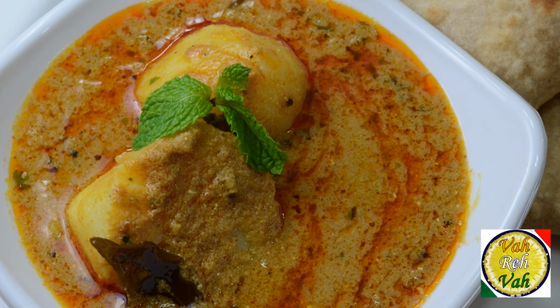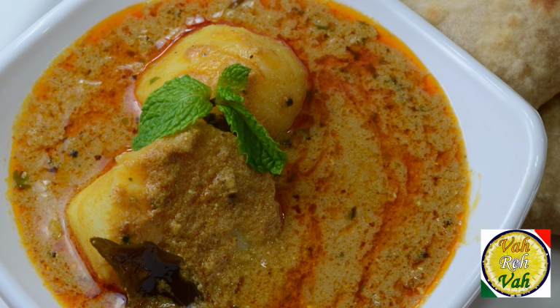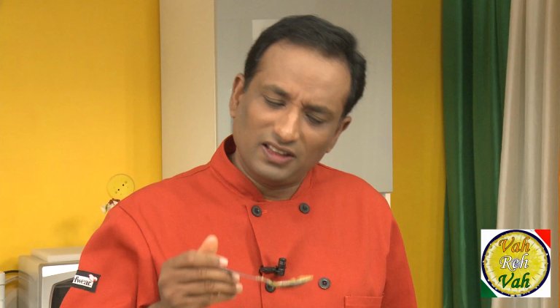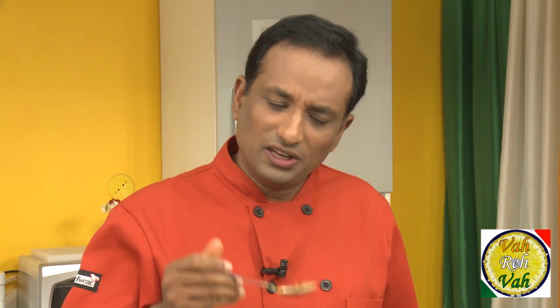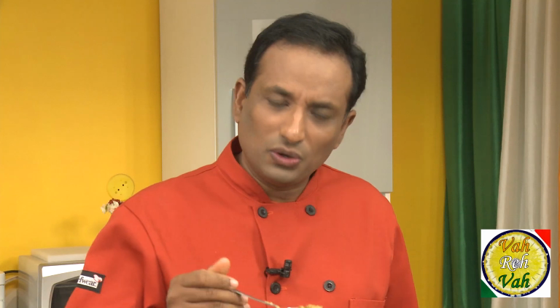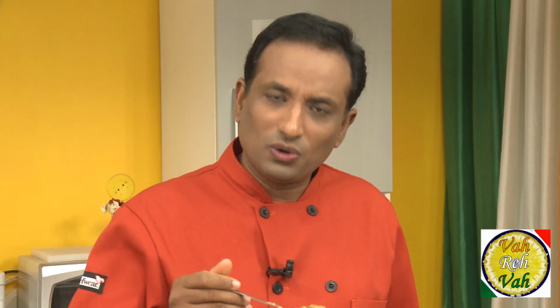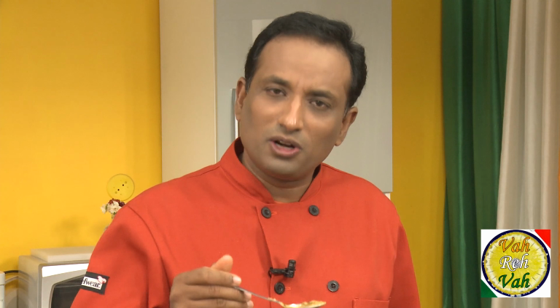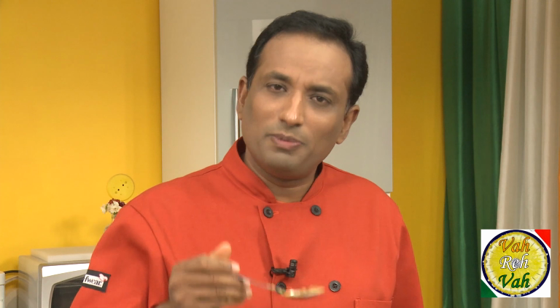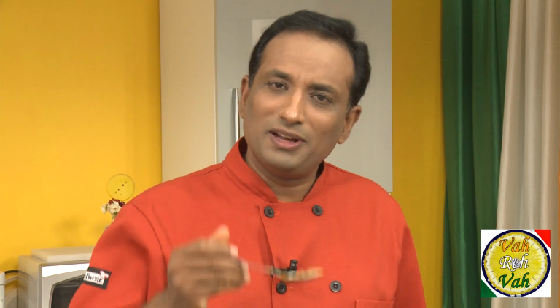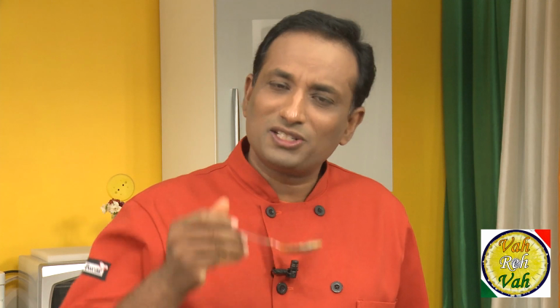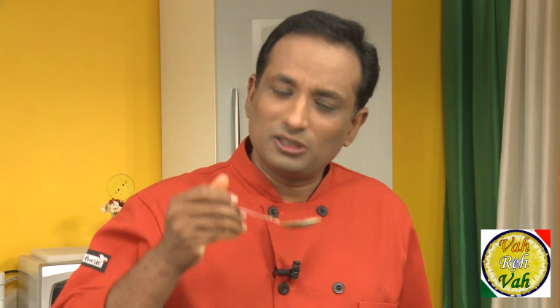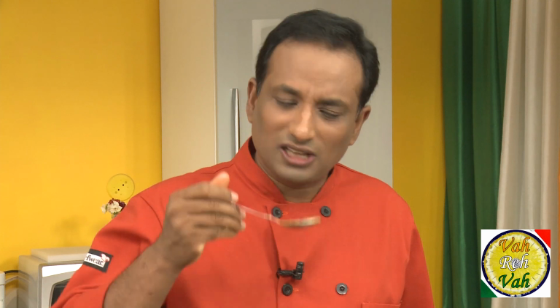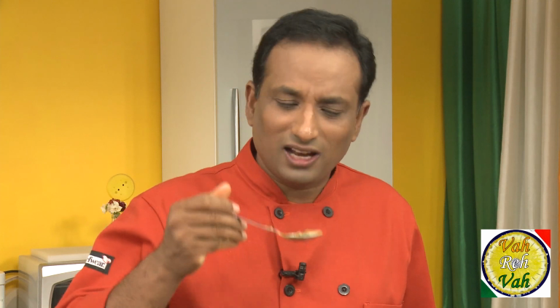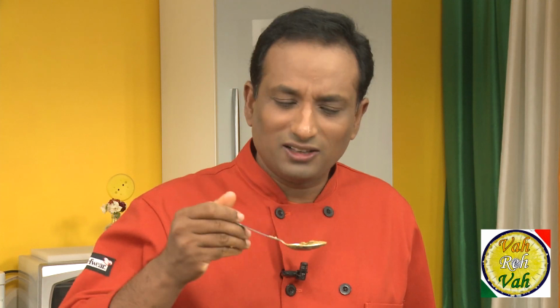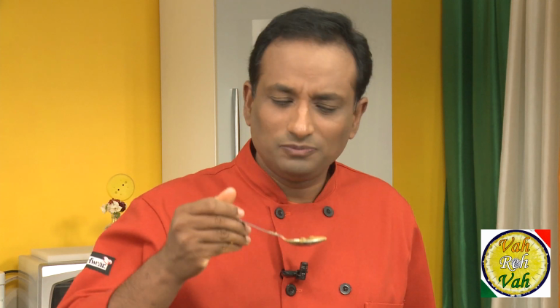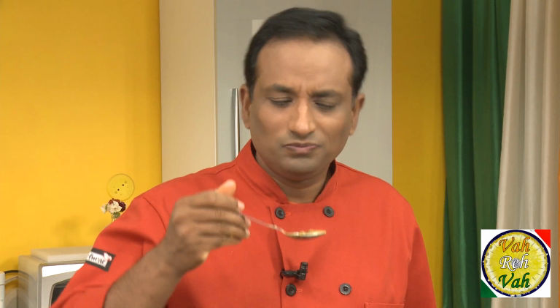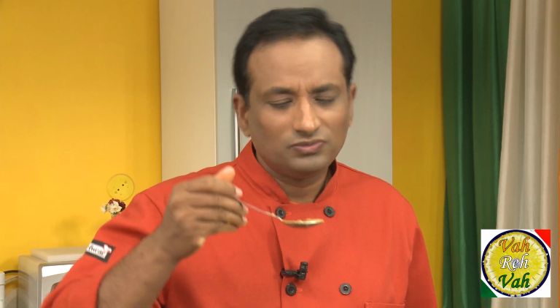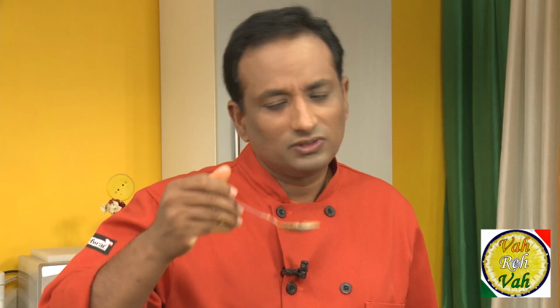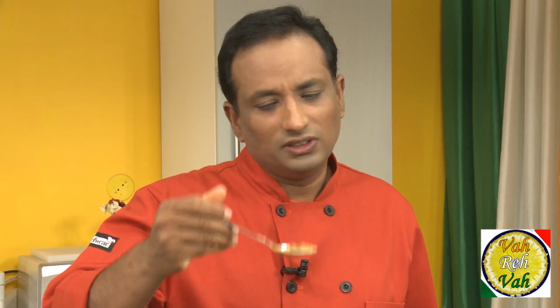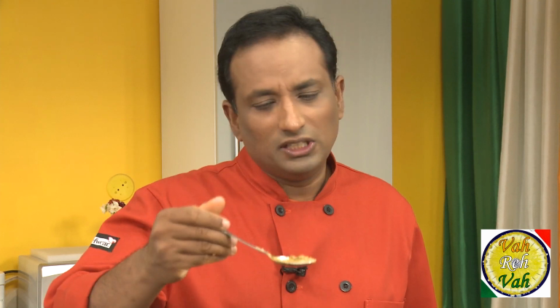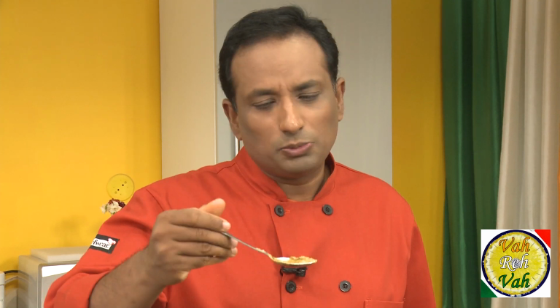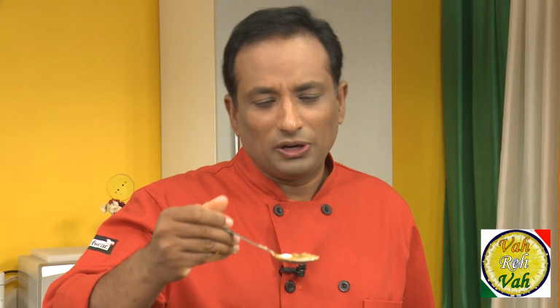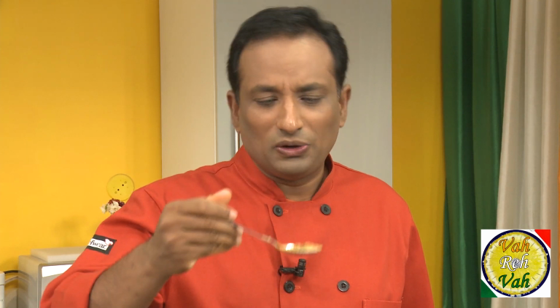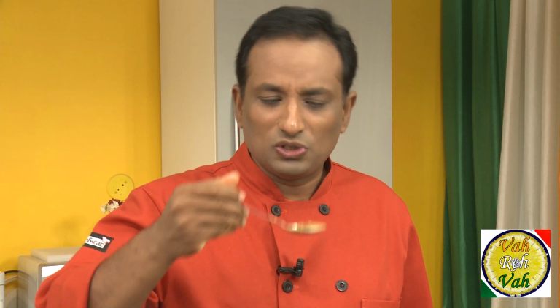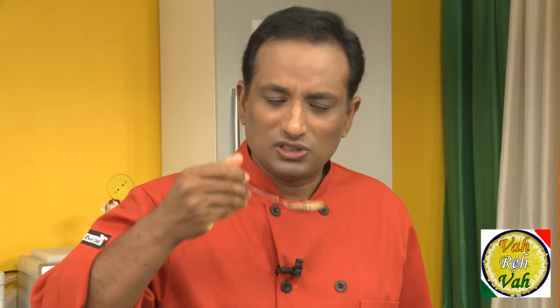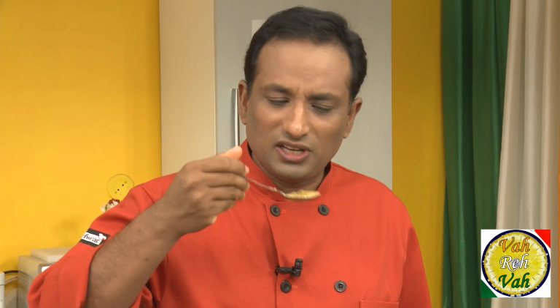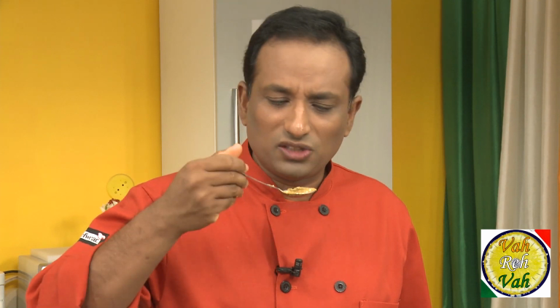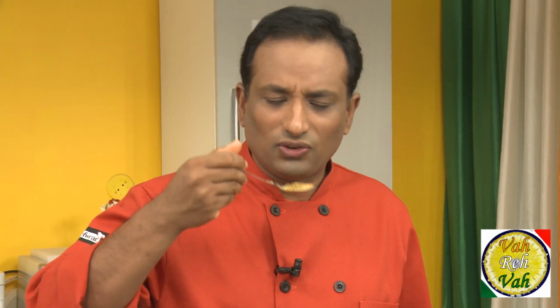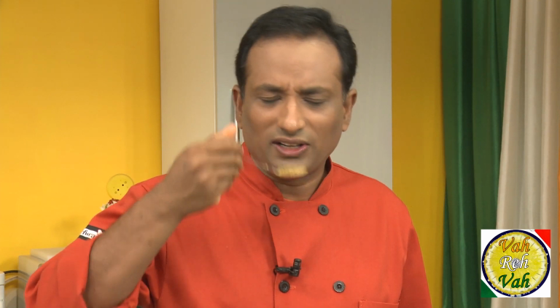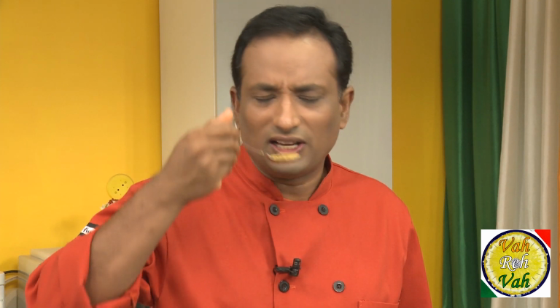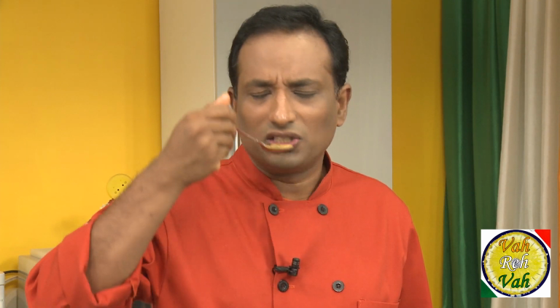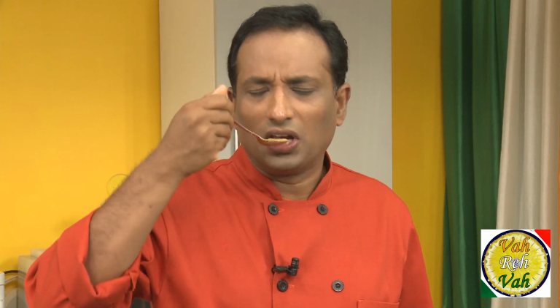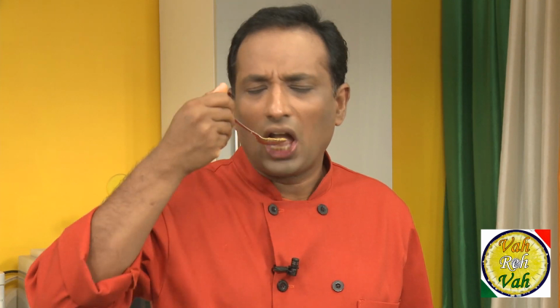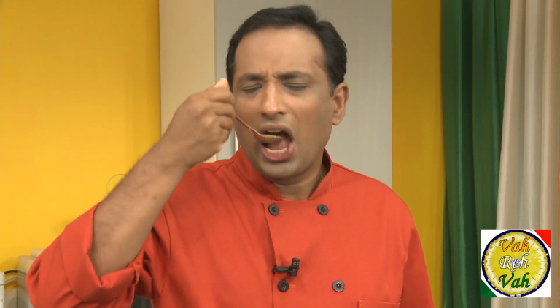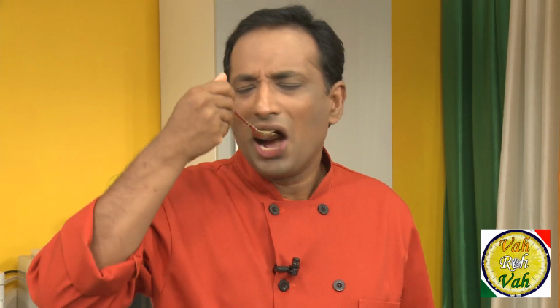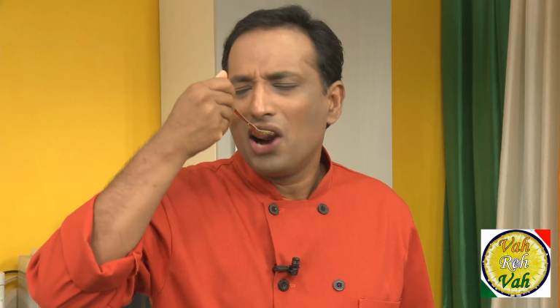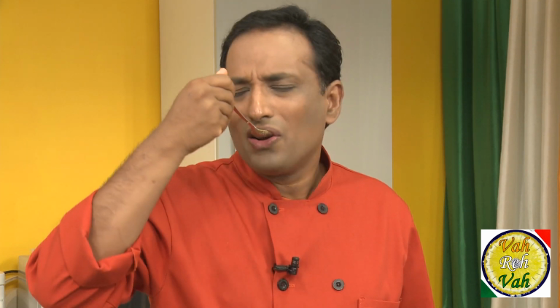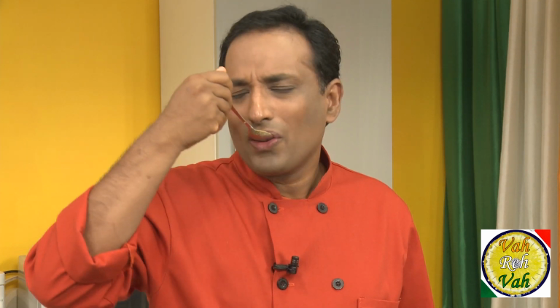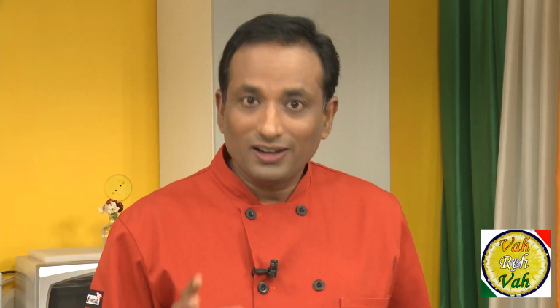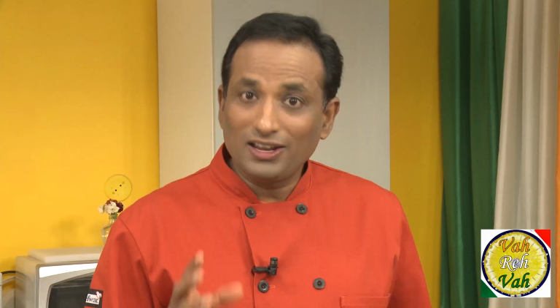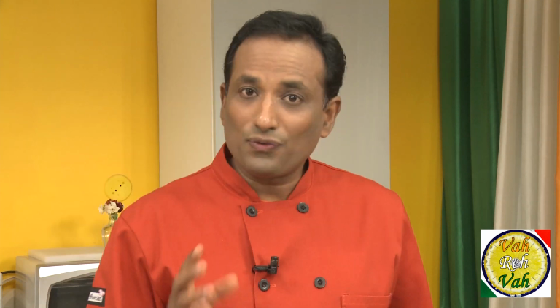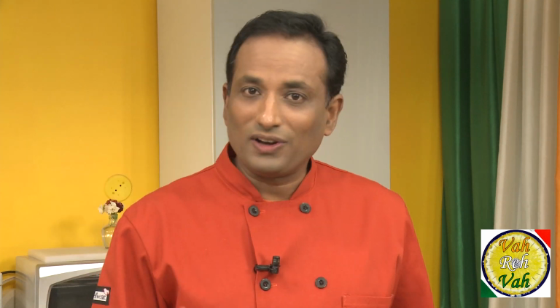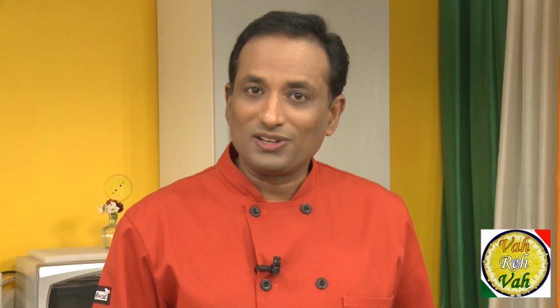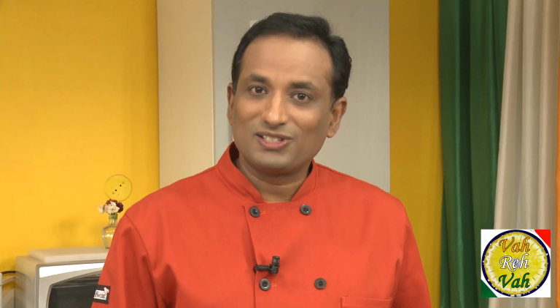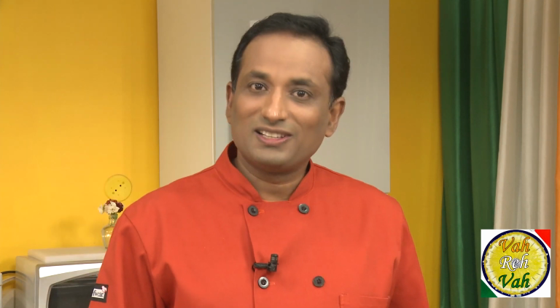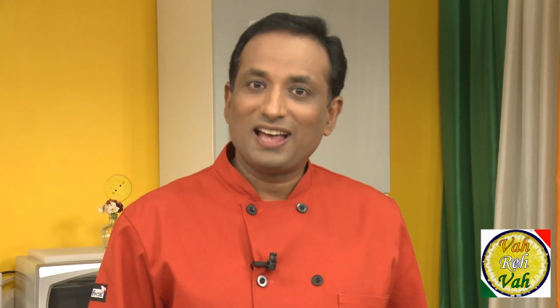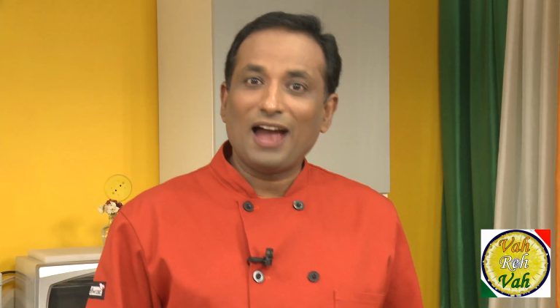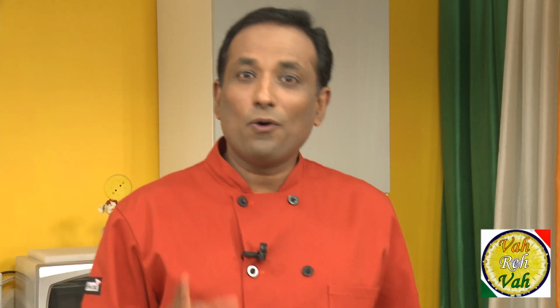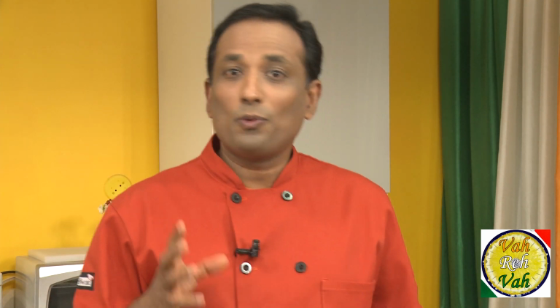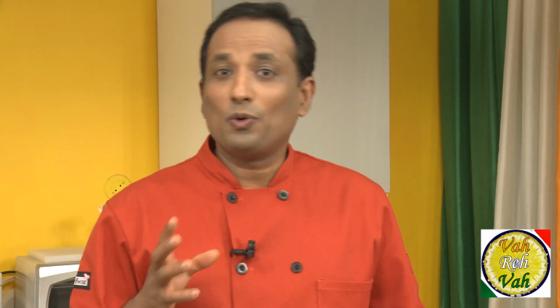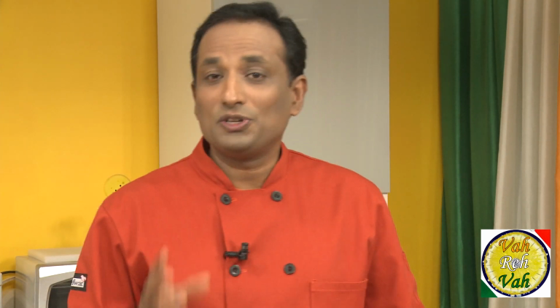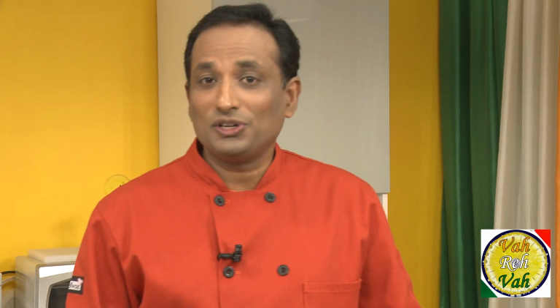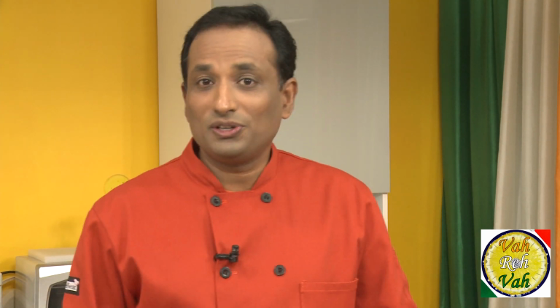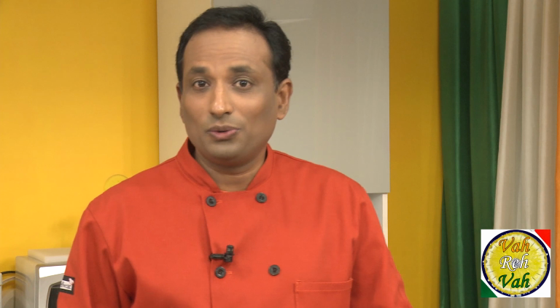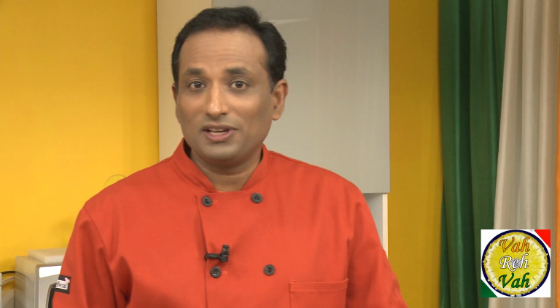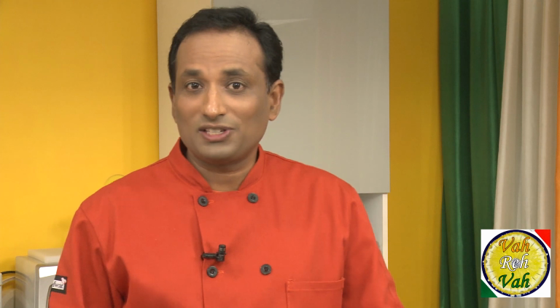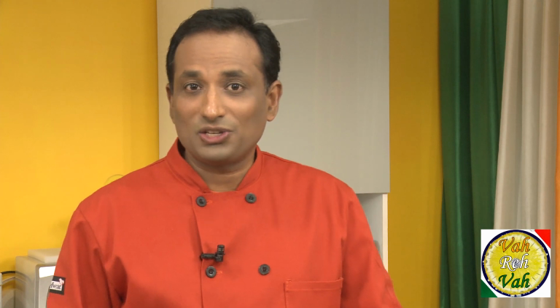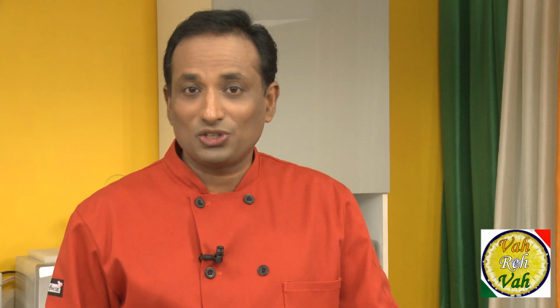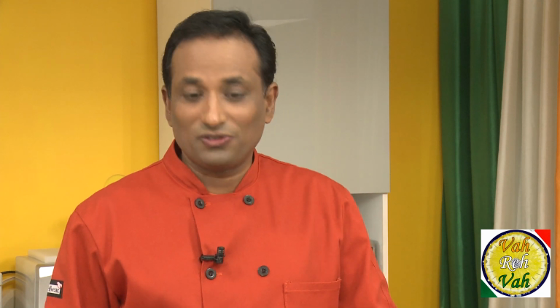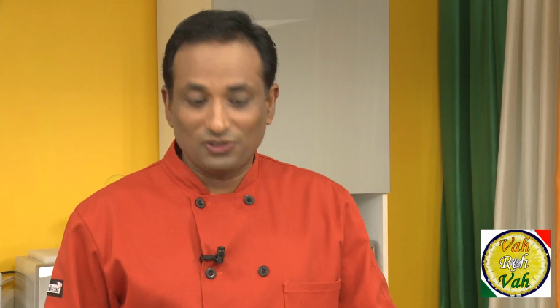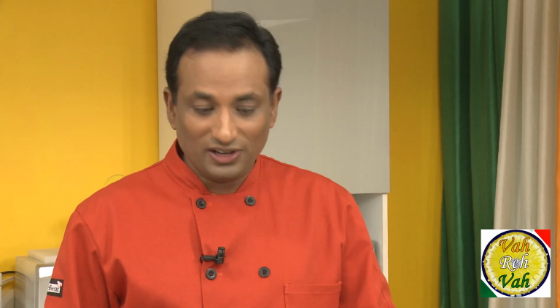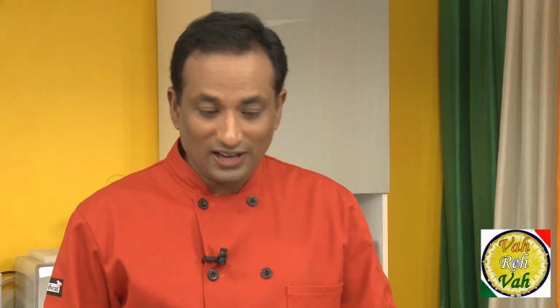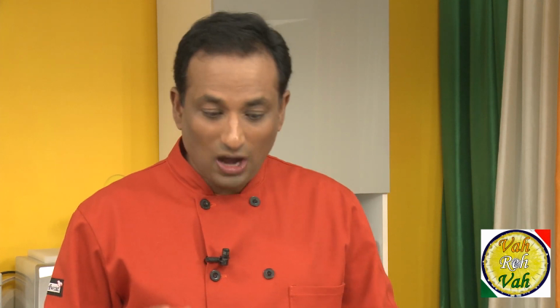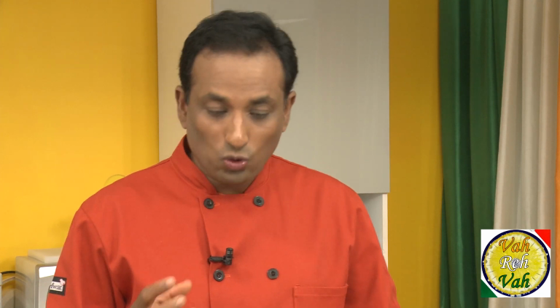Perfect! It's not too sour the way tamarind gravy sauces can be. With this yogurt-based salan the potatoes taste fantastic.